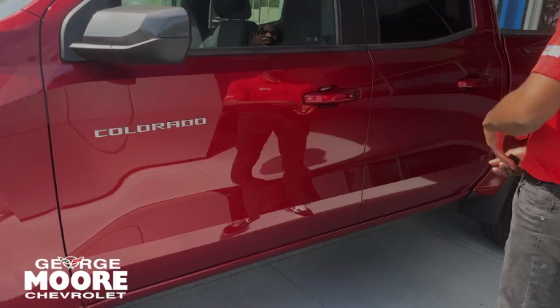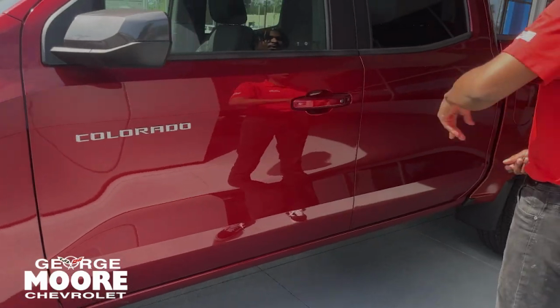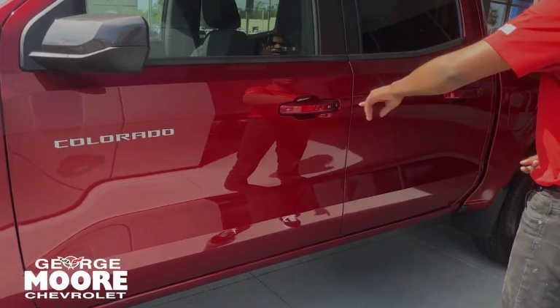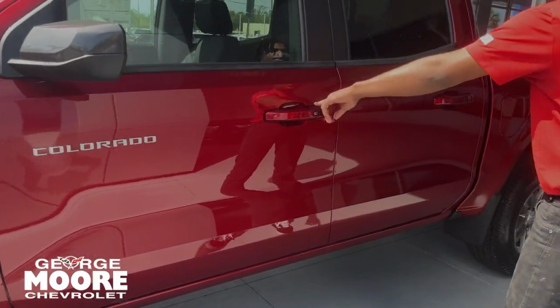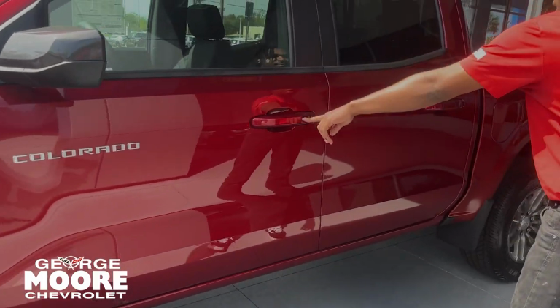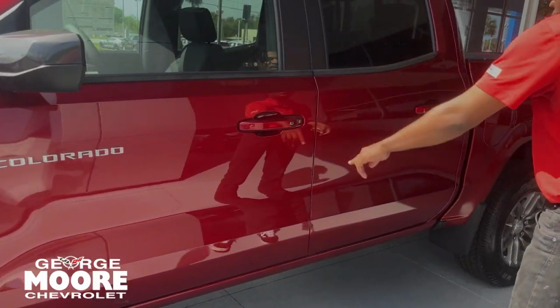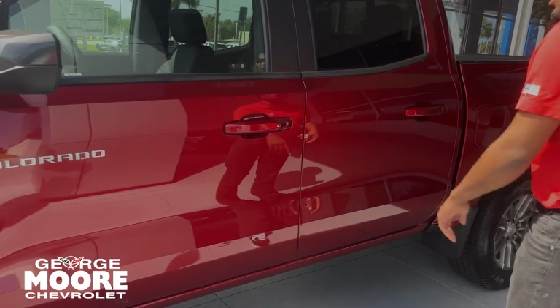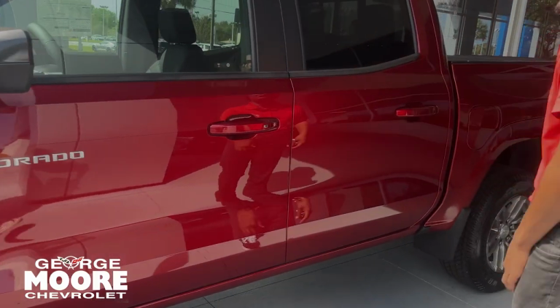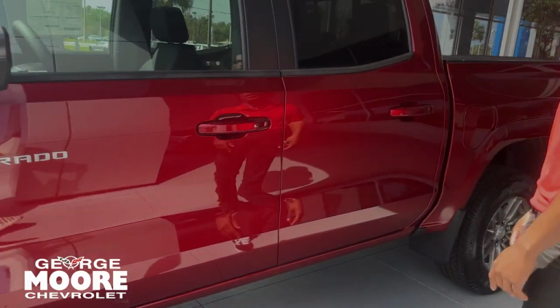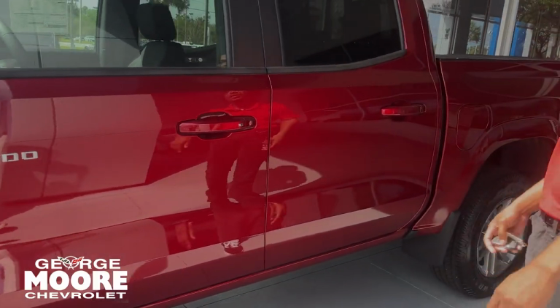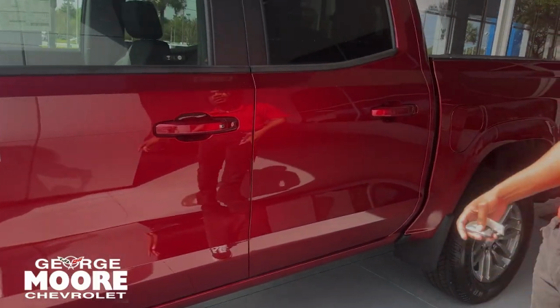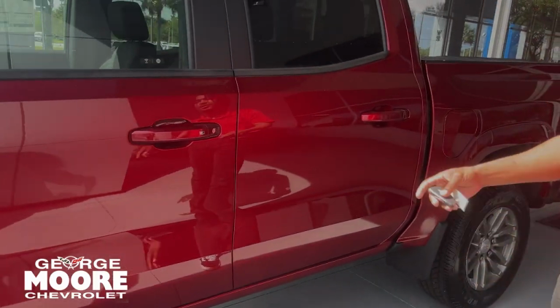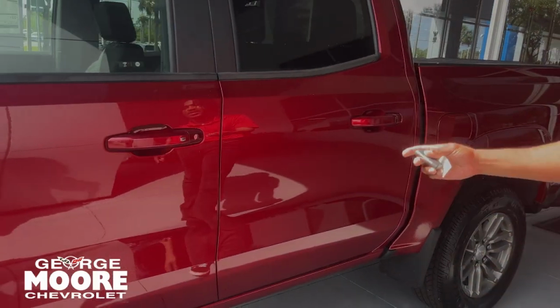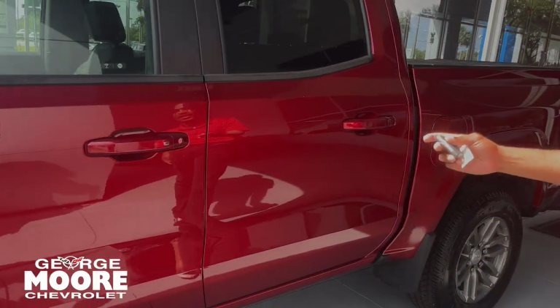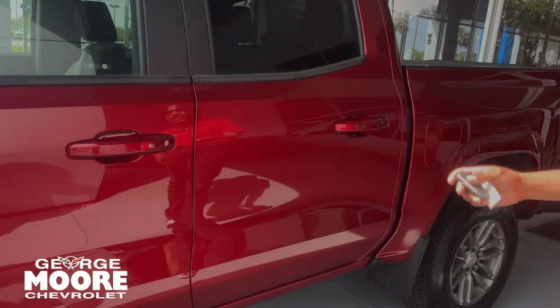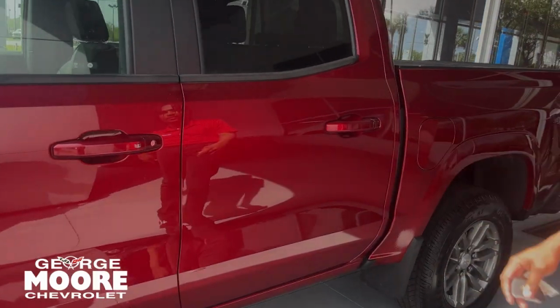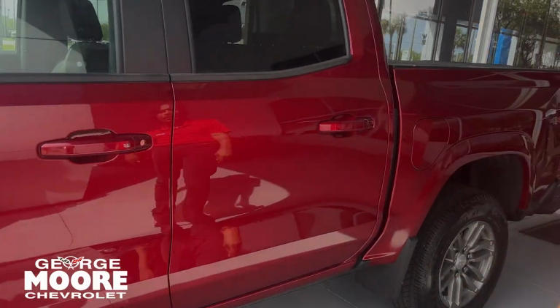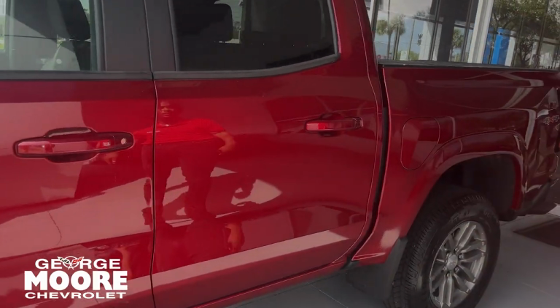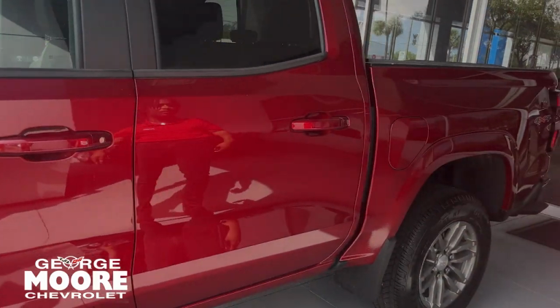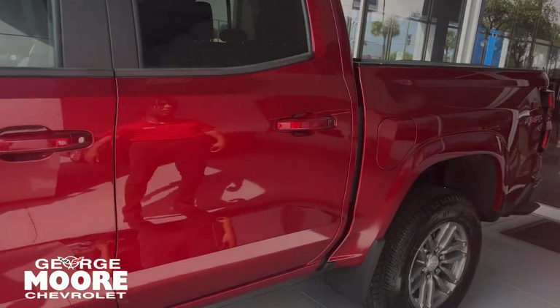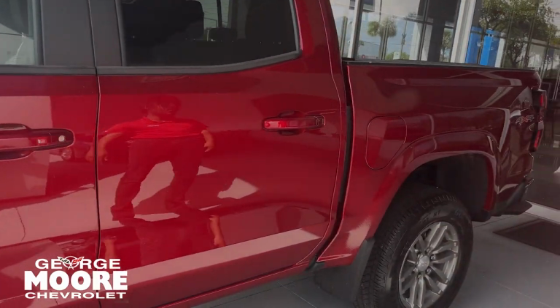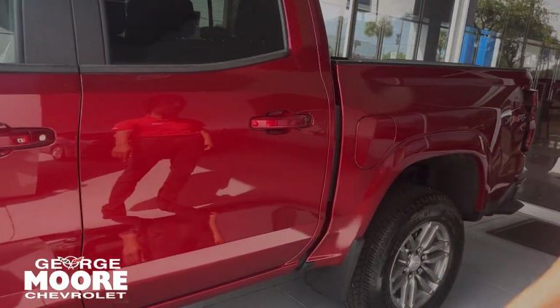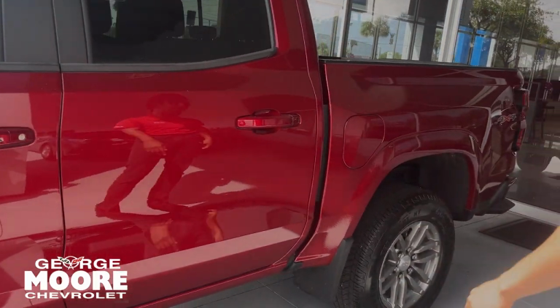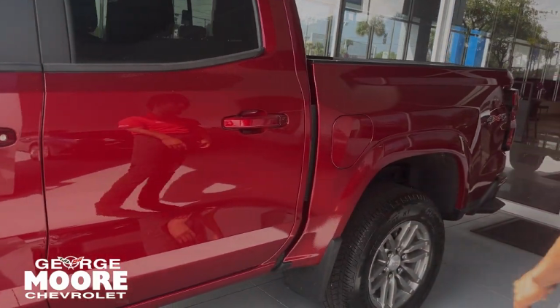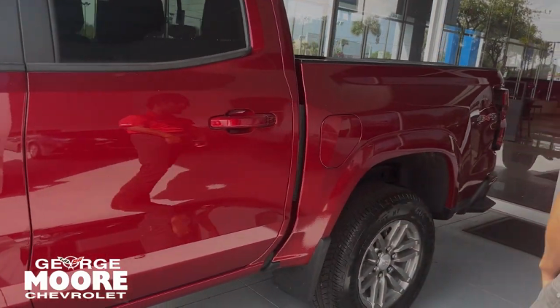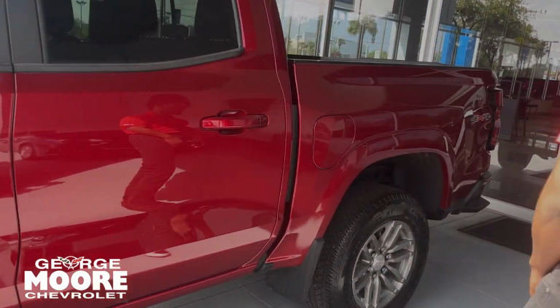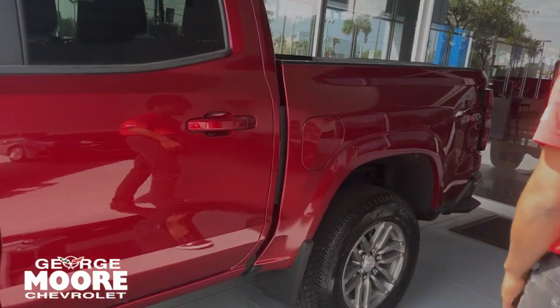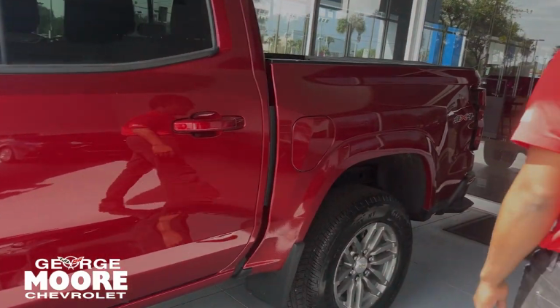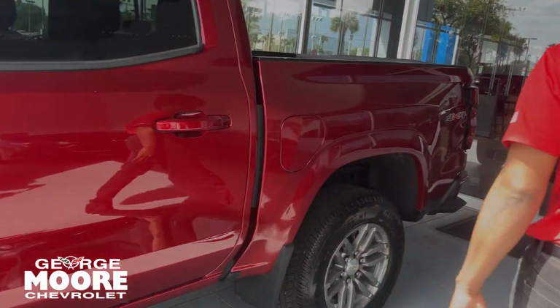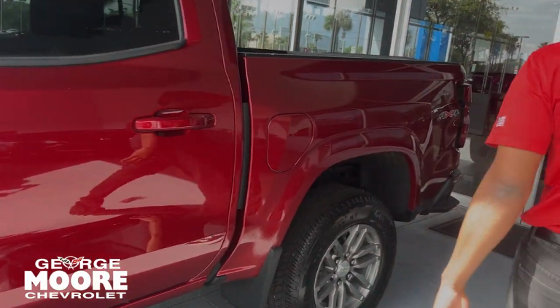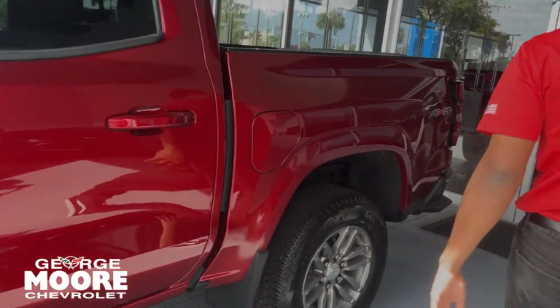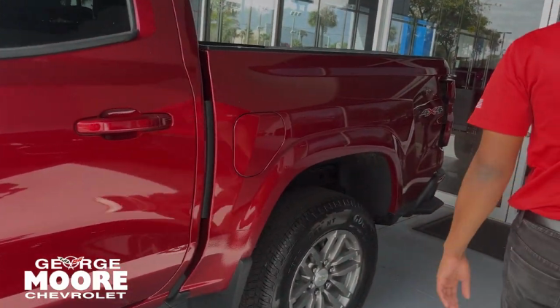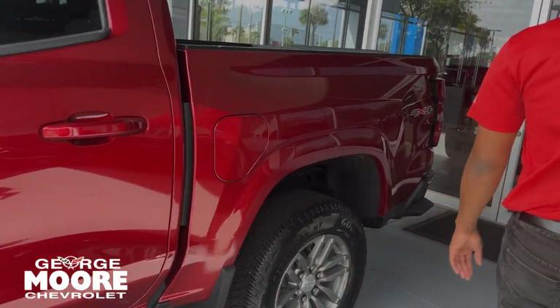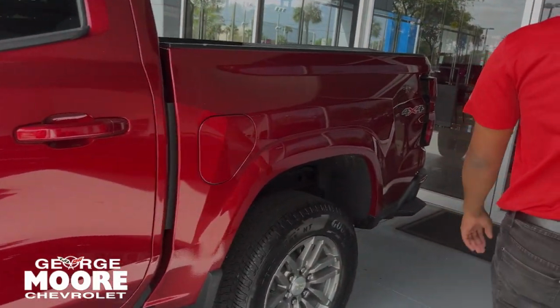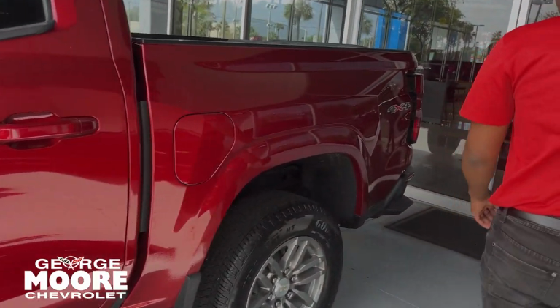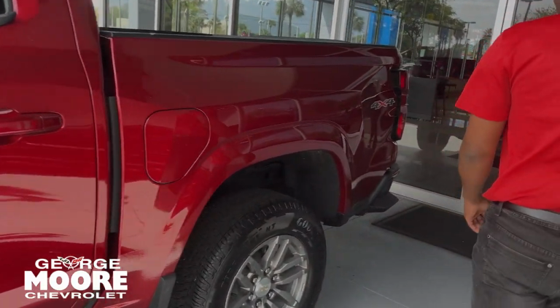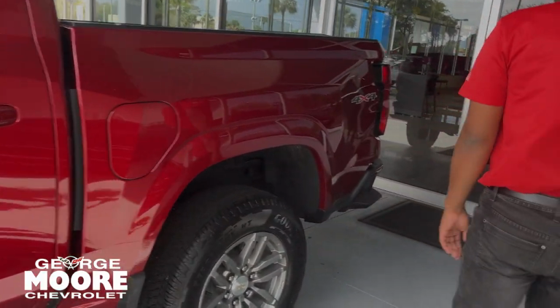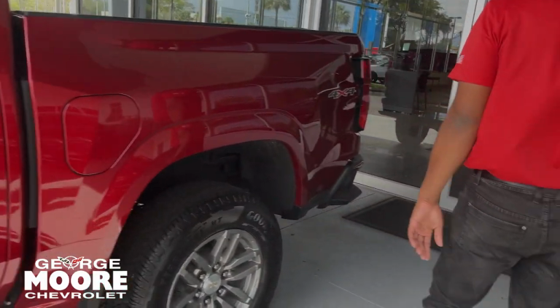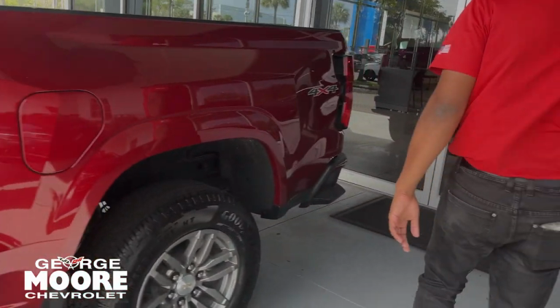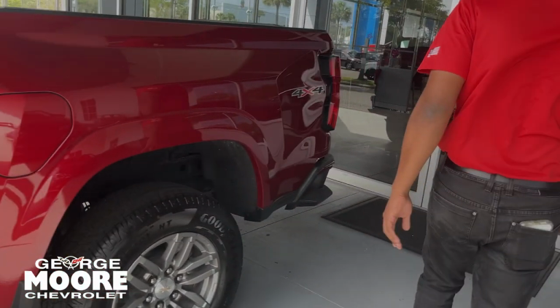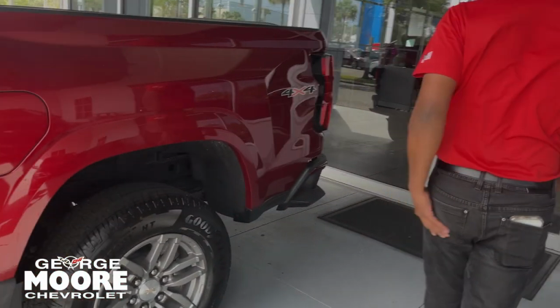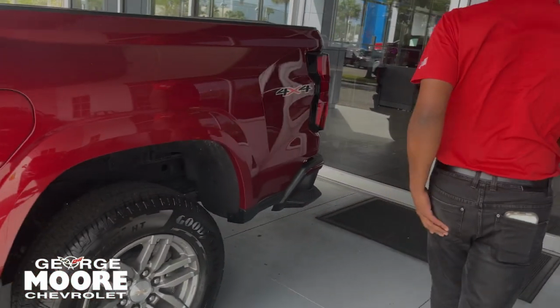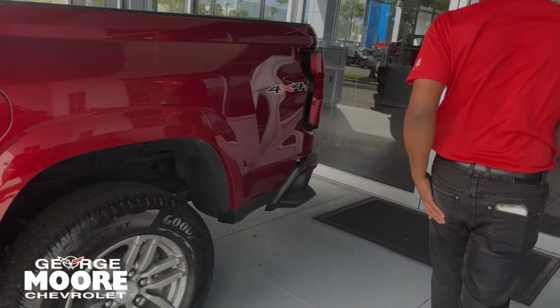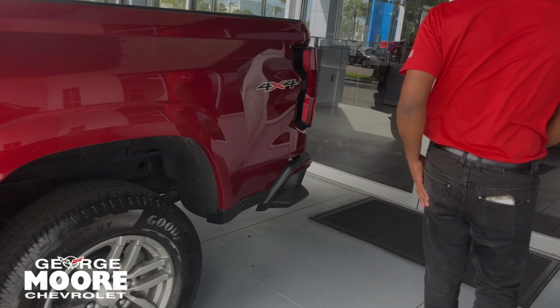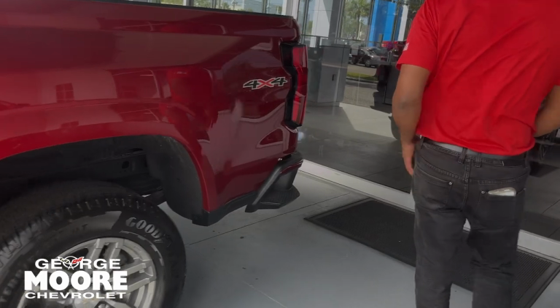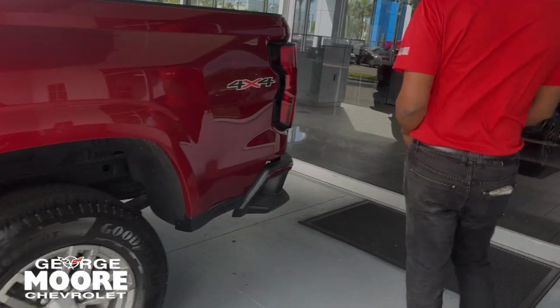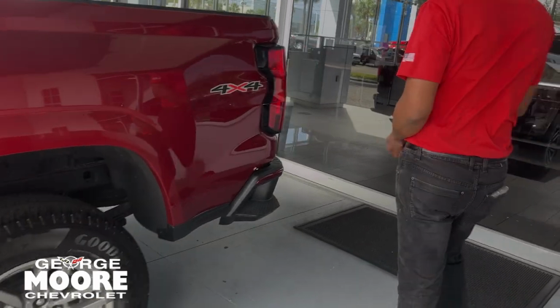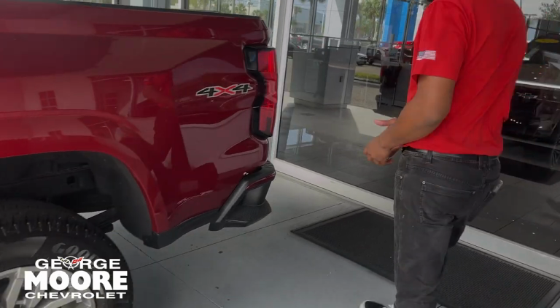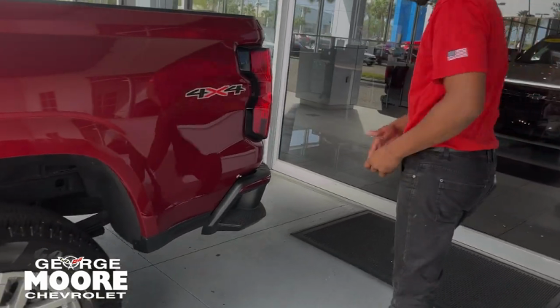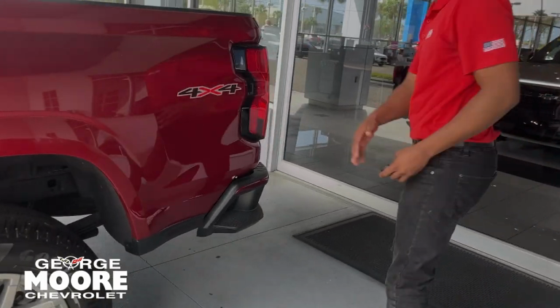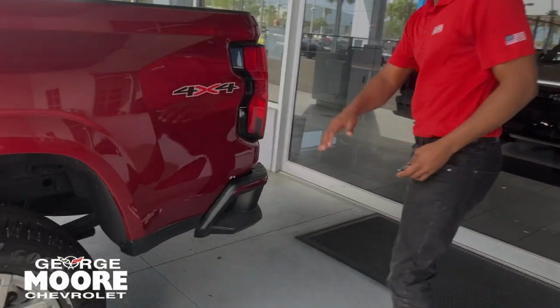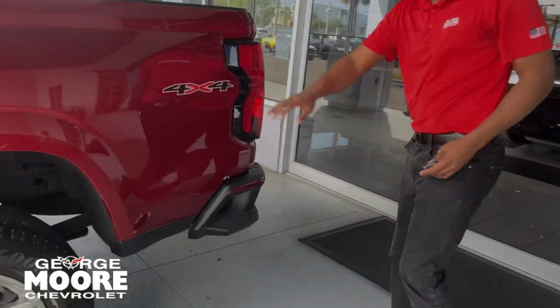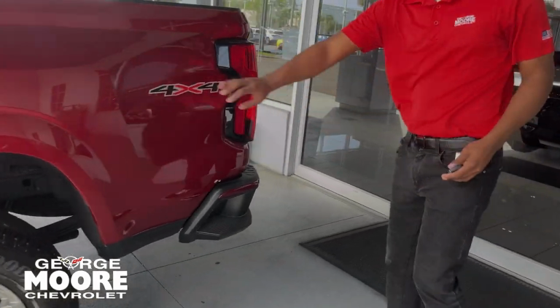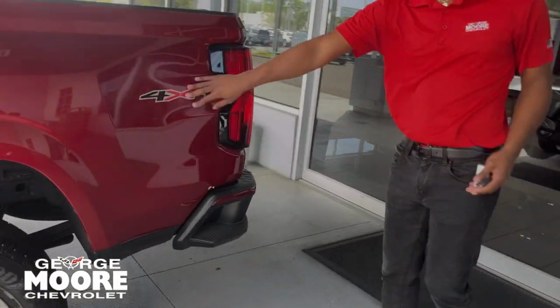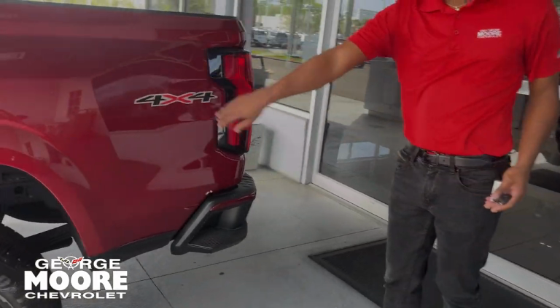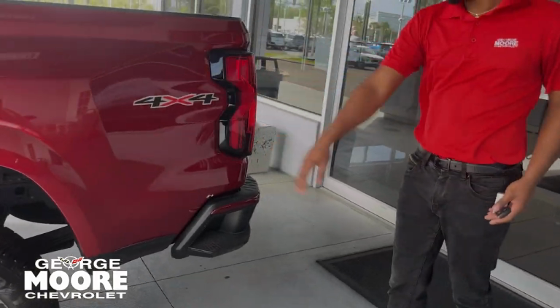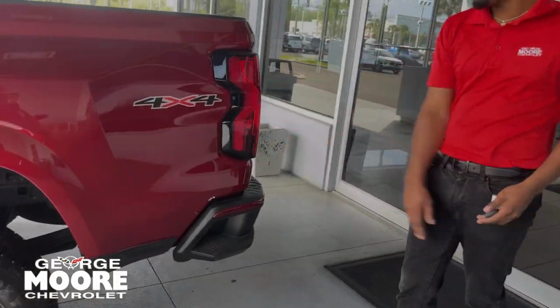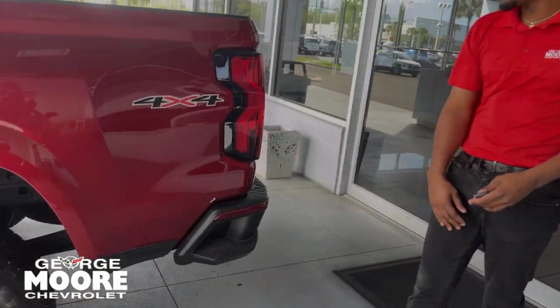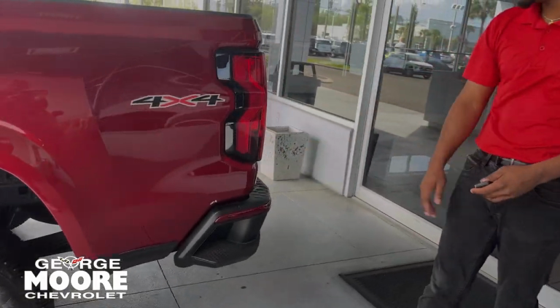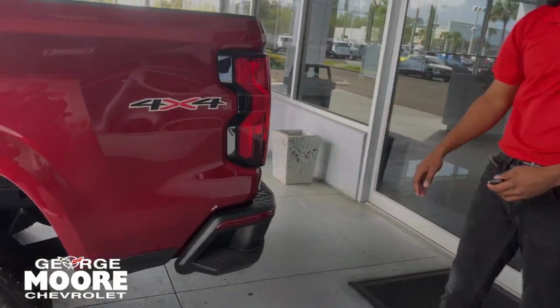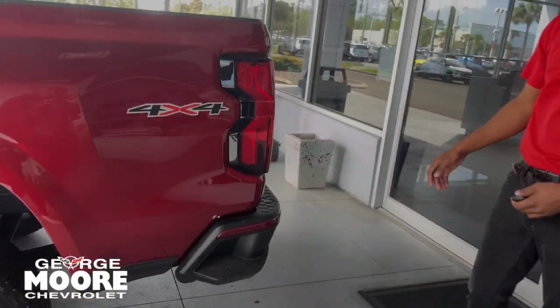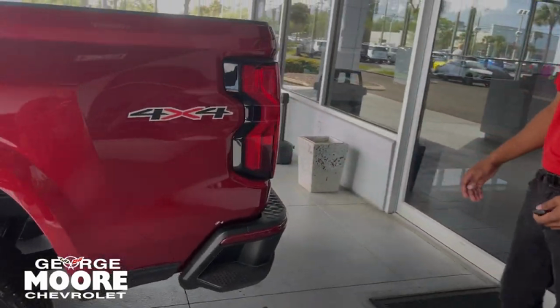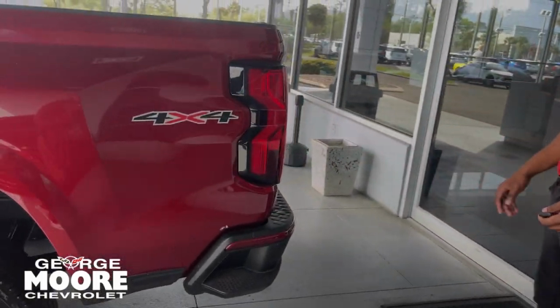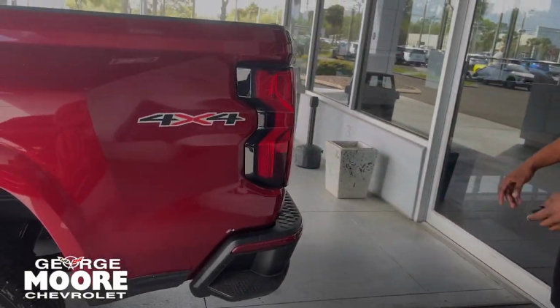Rock-Trak lock right here. As long as you keep it, you can hold it in a locked view. Coming over to the back, you got your four-by-four sticker right here.